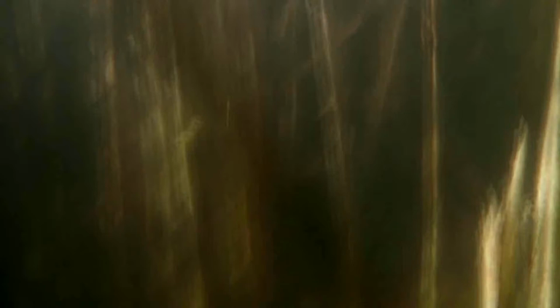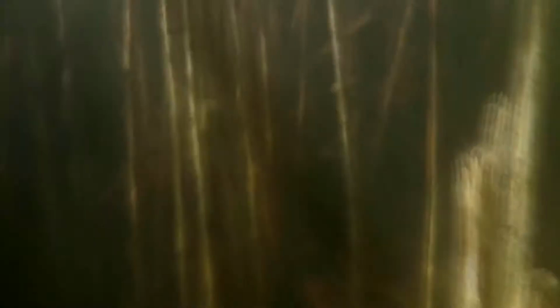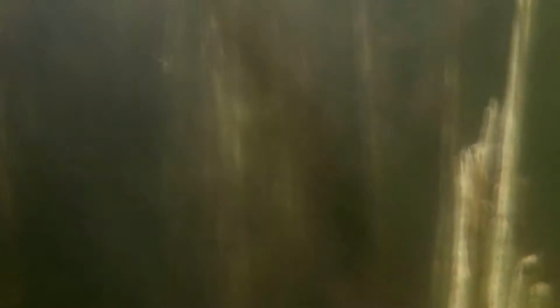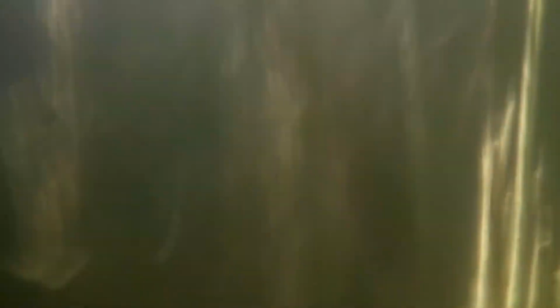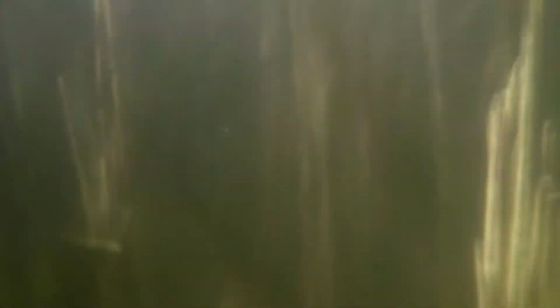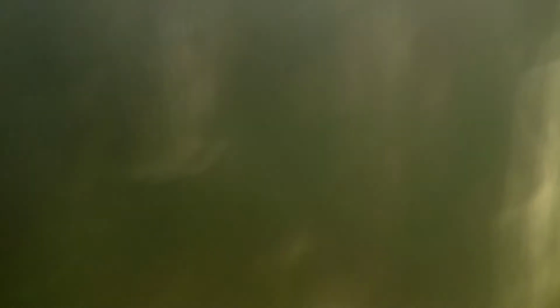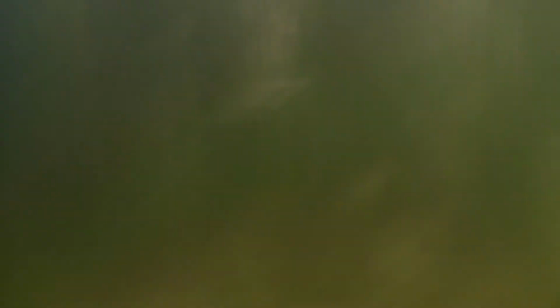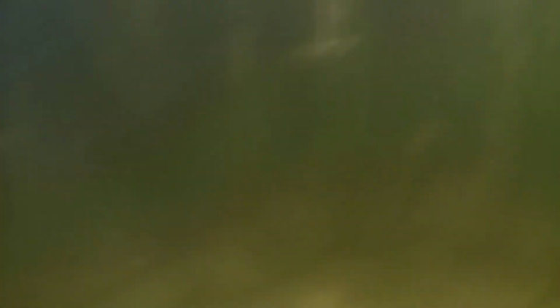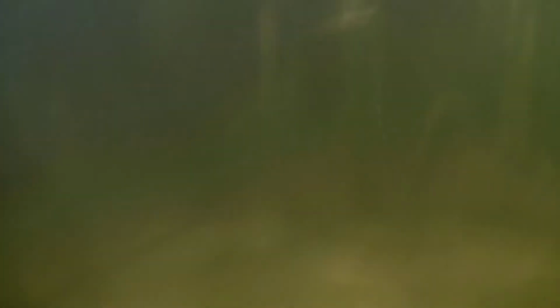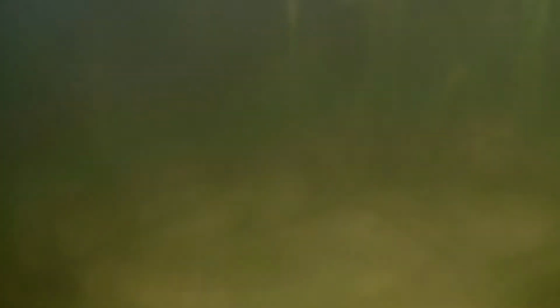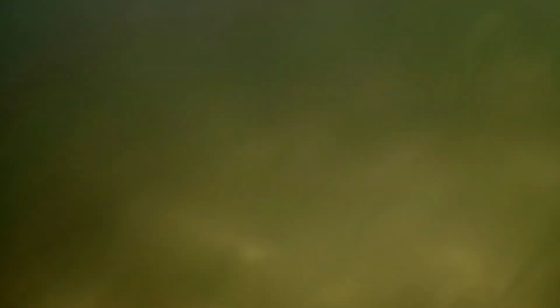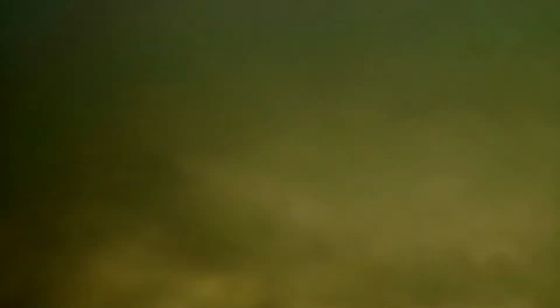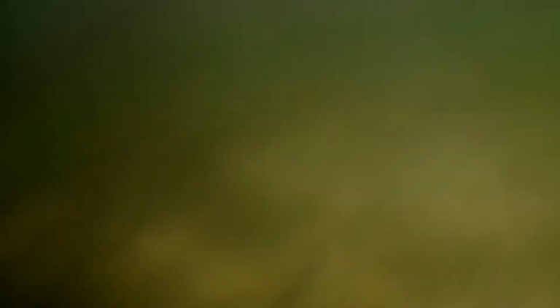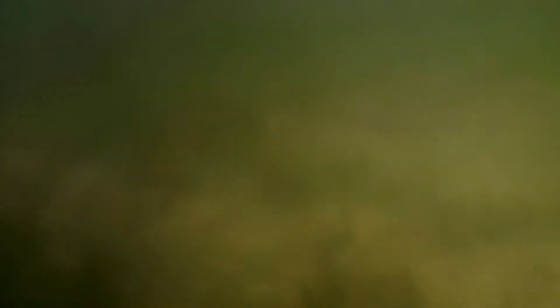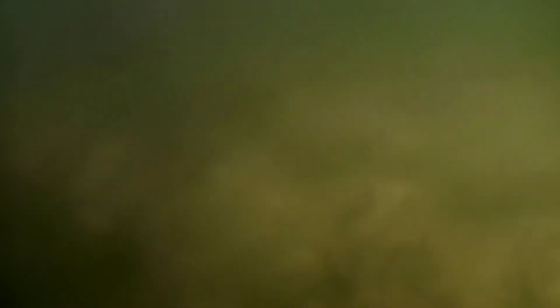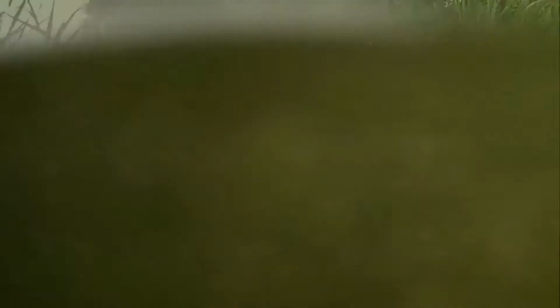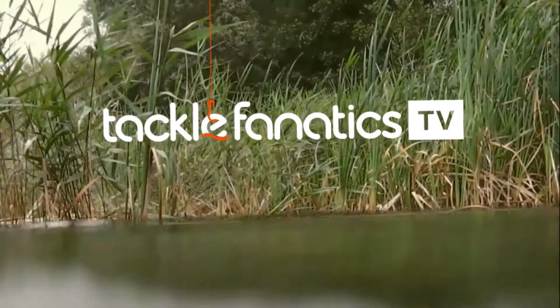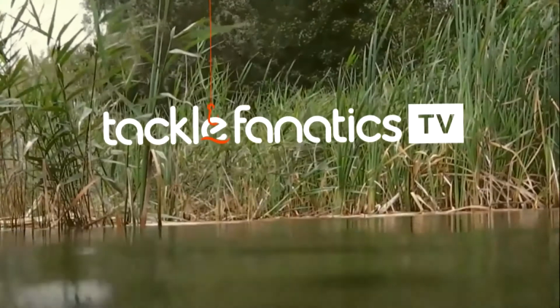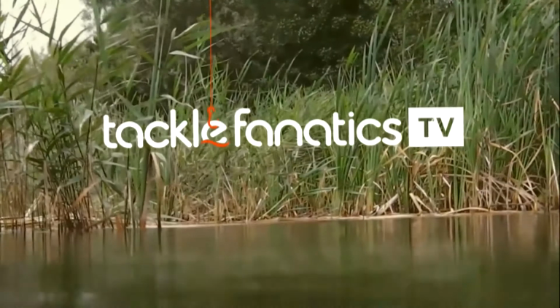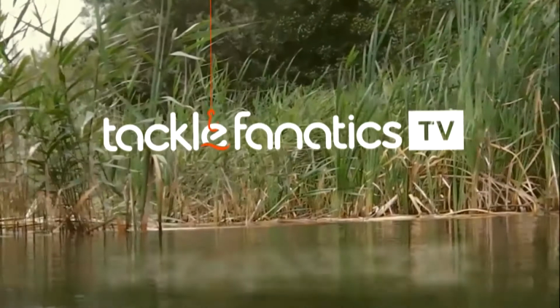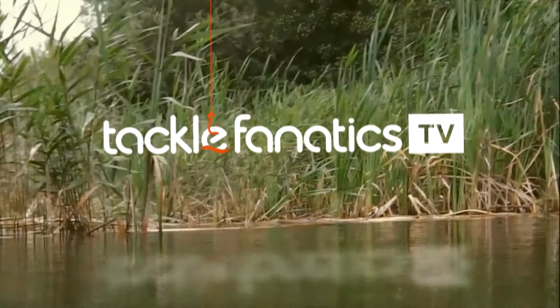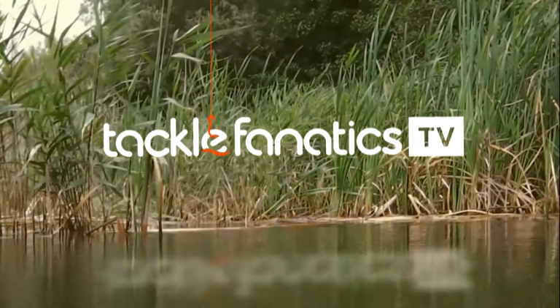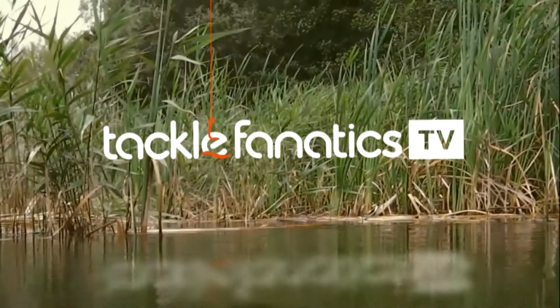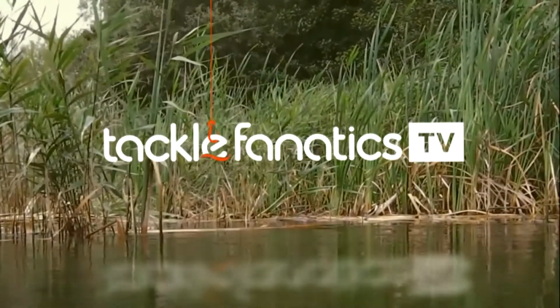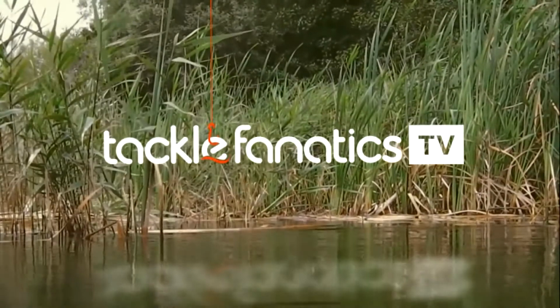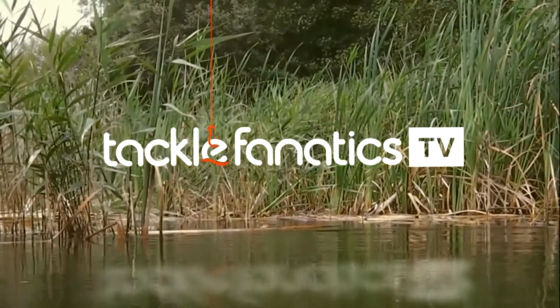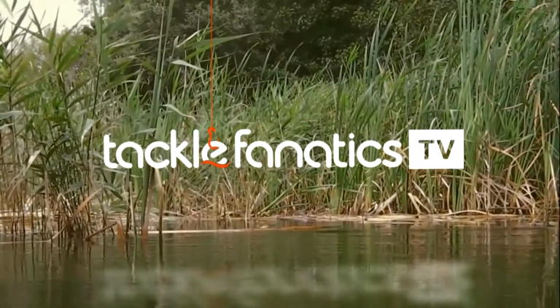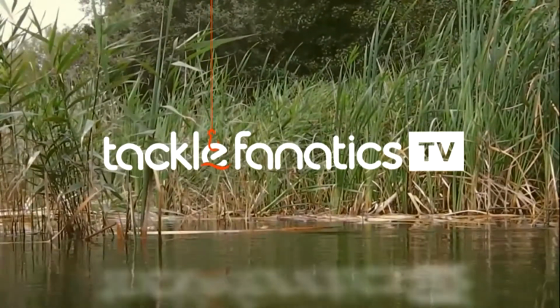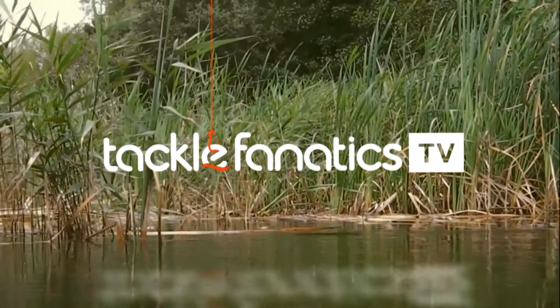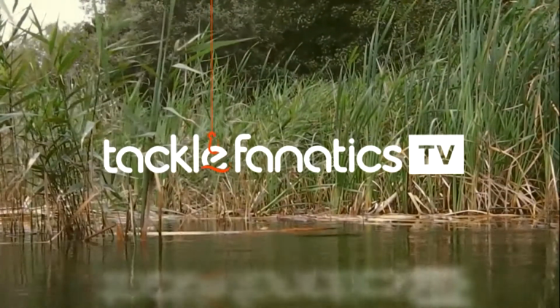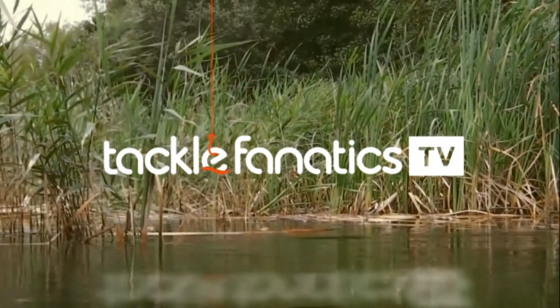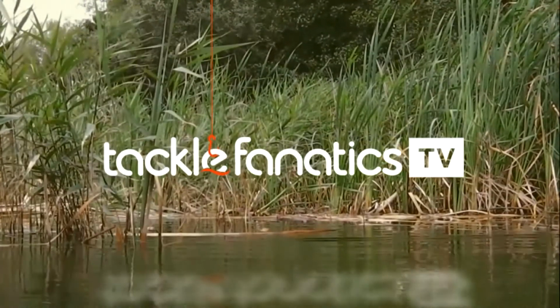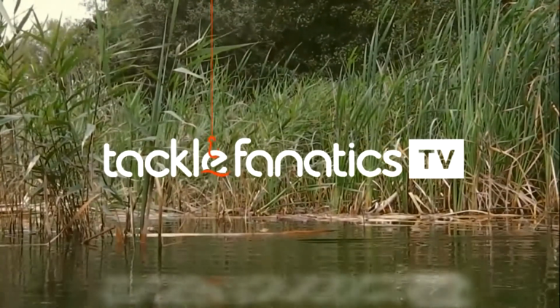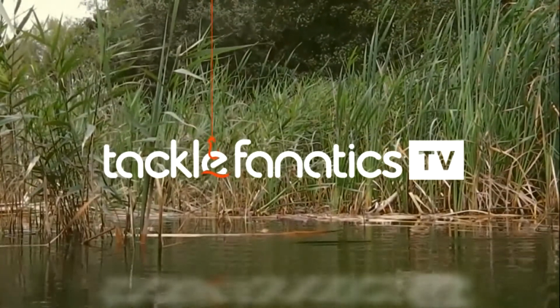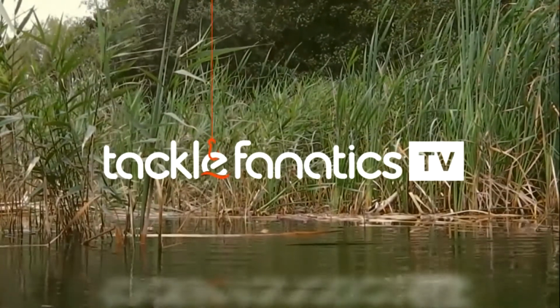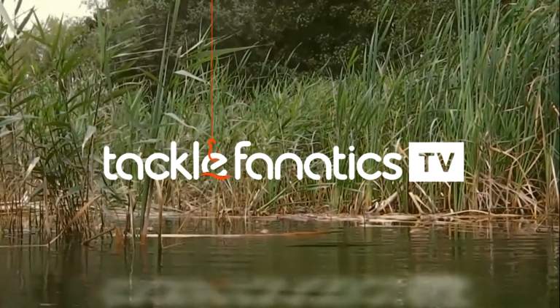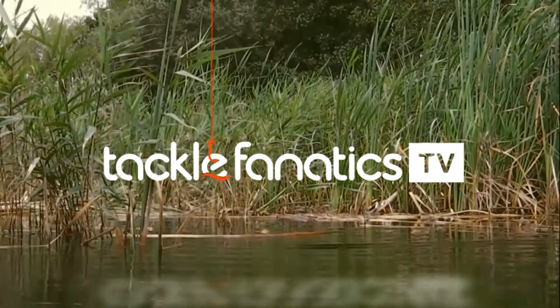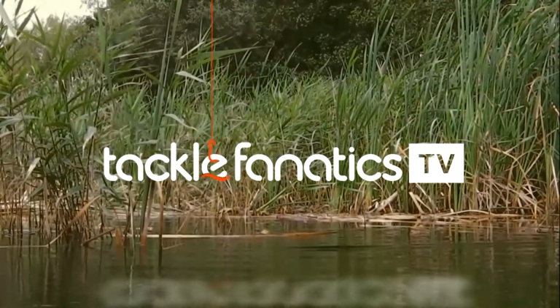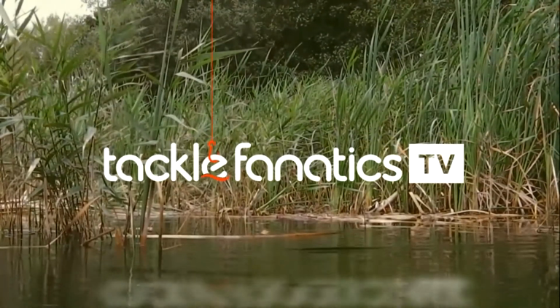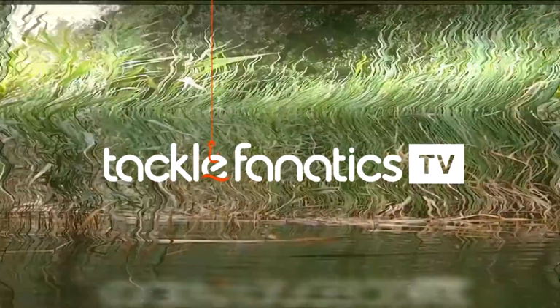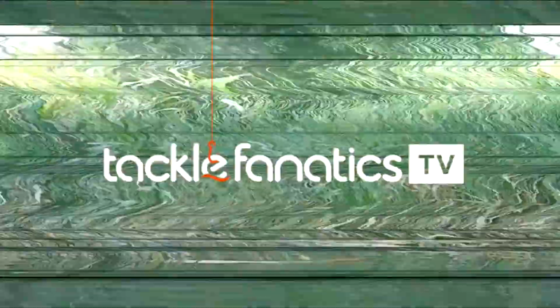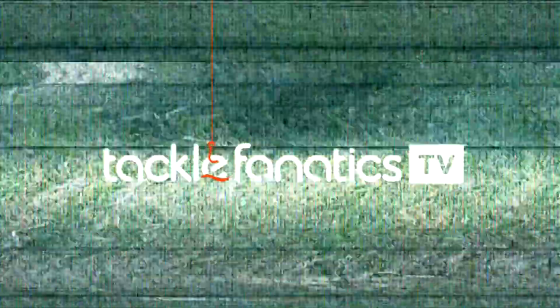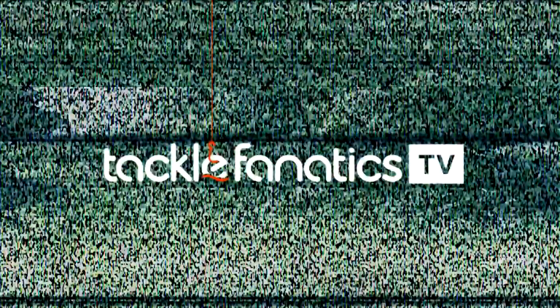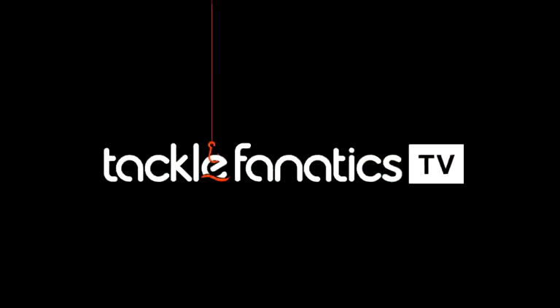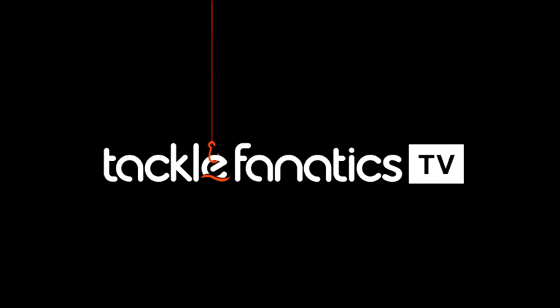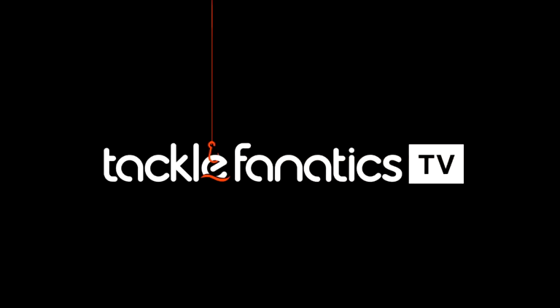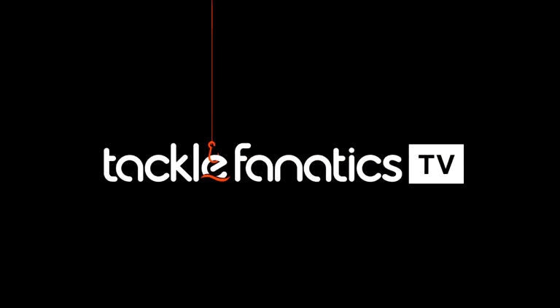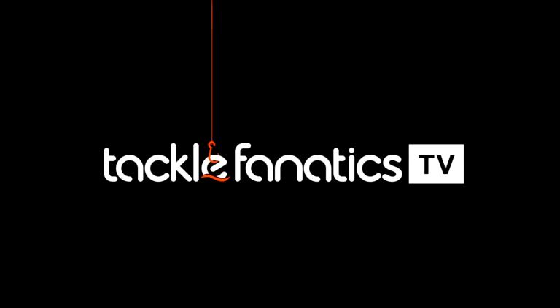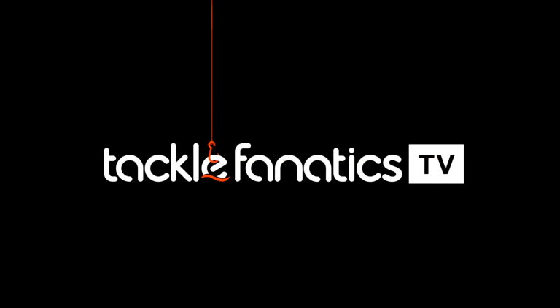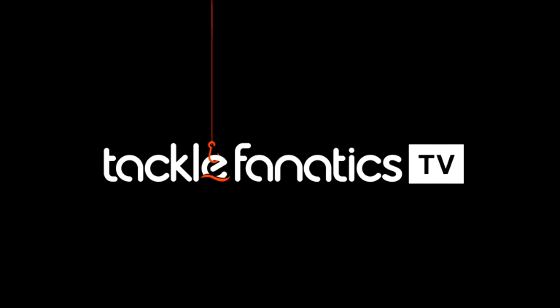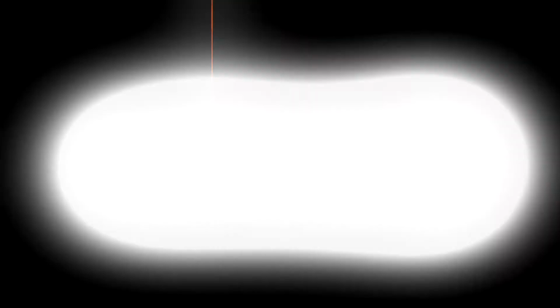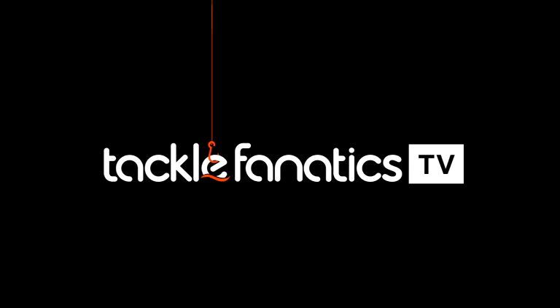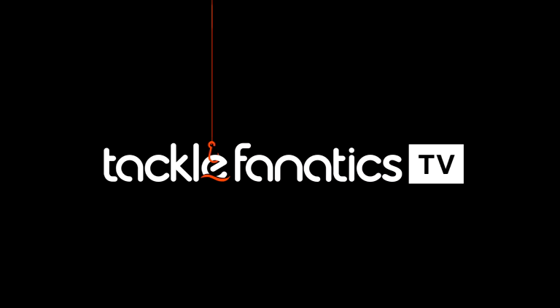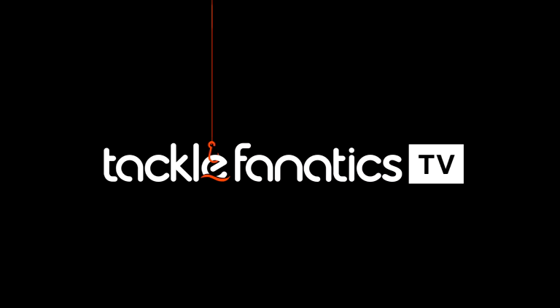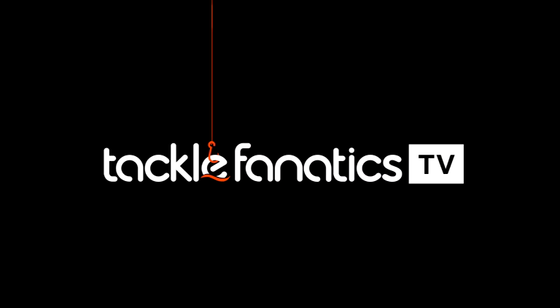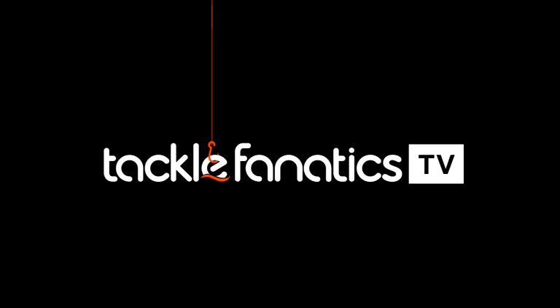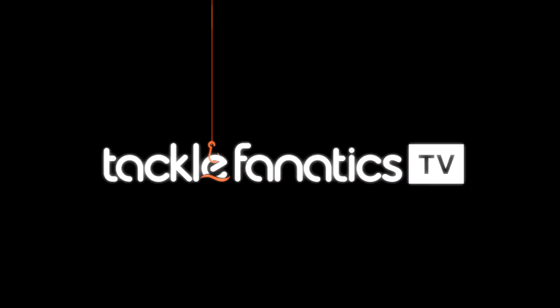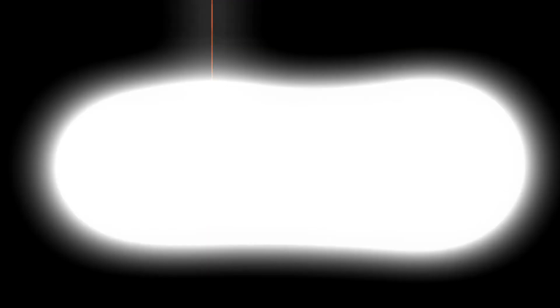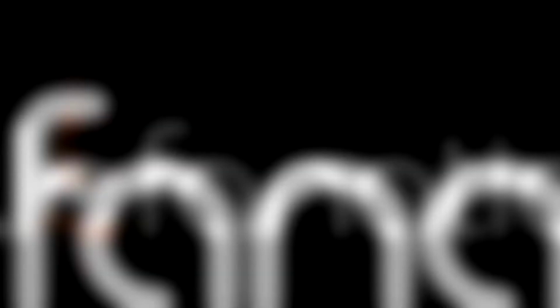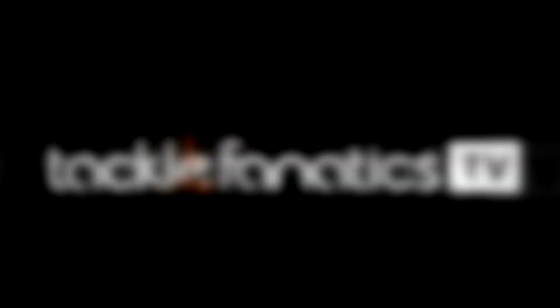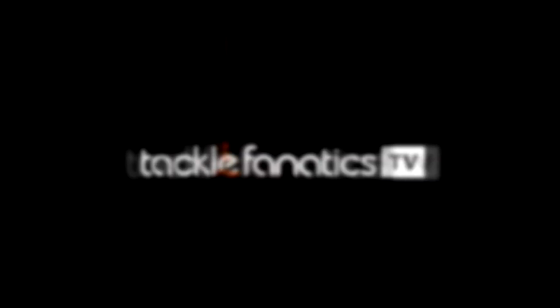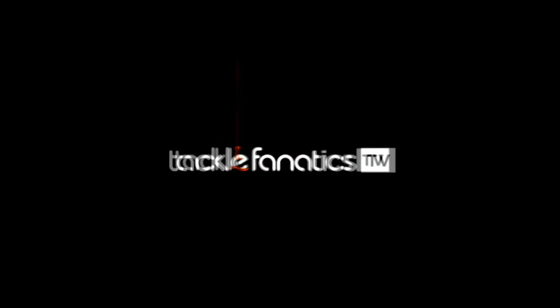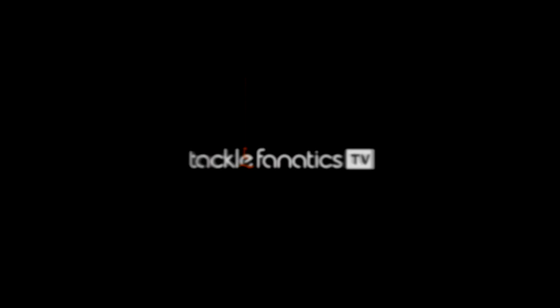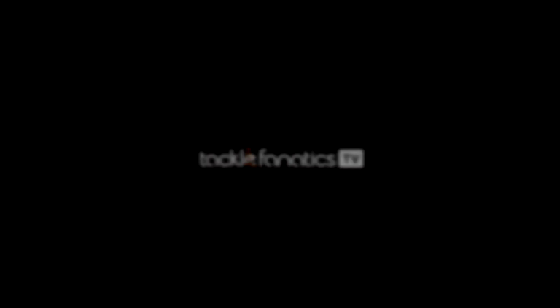Welcome to Tackle Fanatics TV and in this episode of TFTV you get a chance to see Corda's new cog leads.